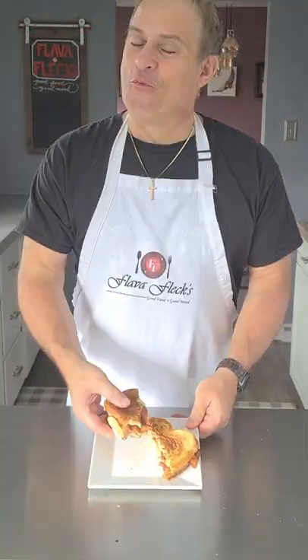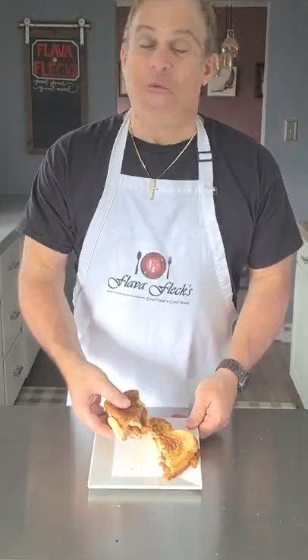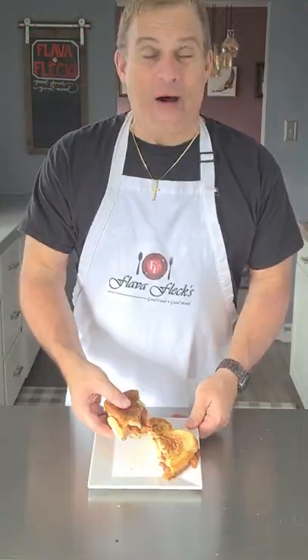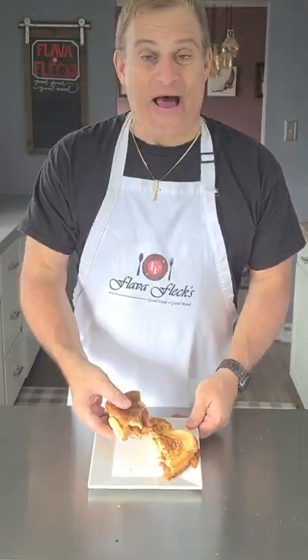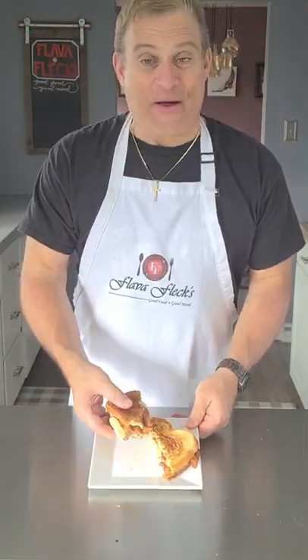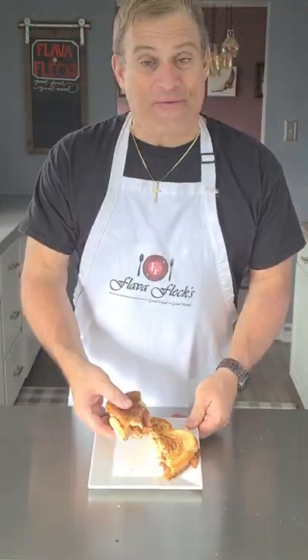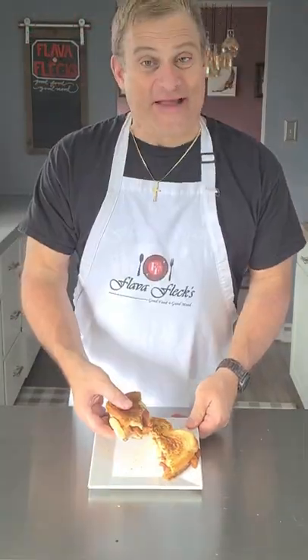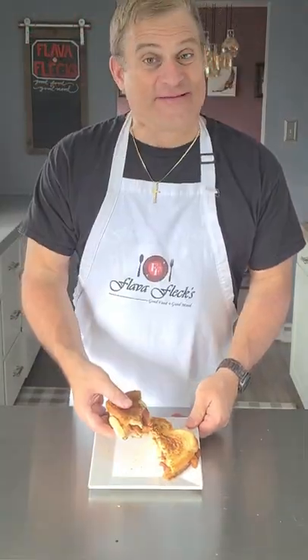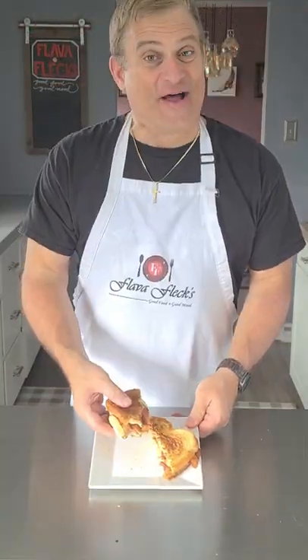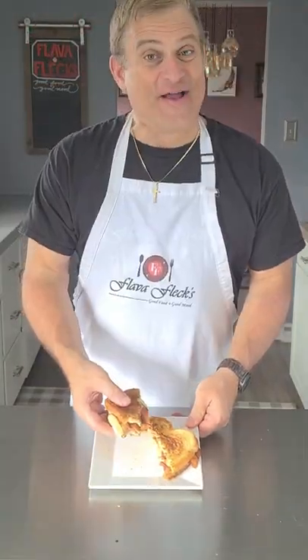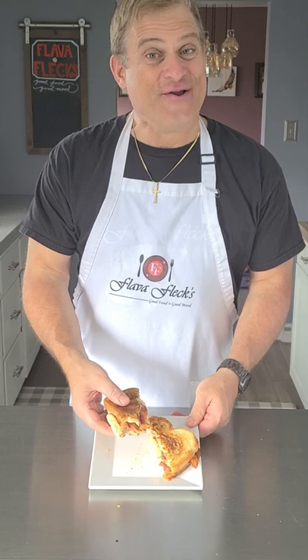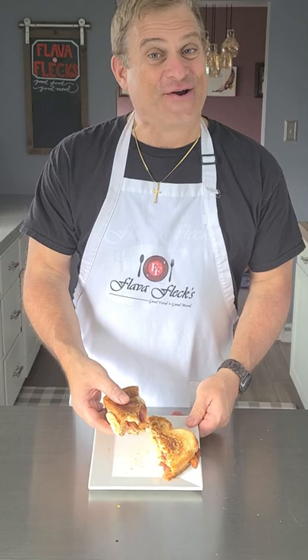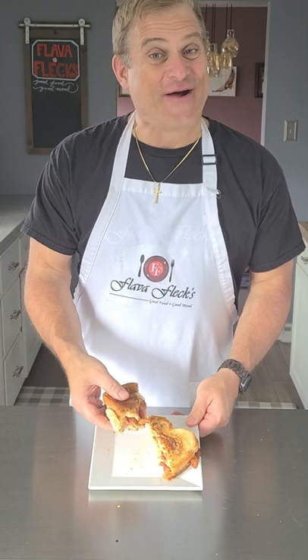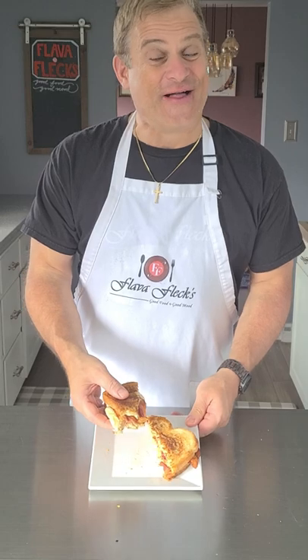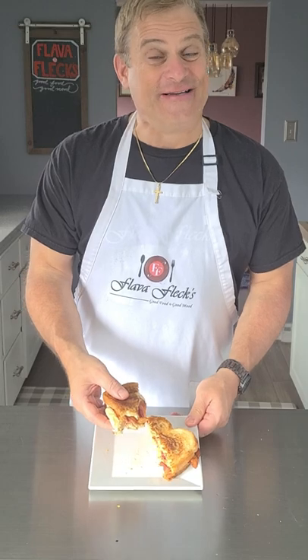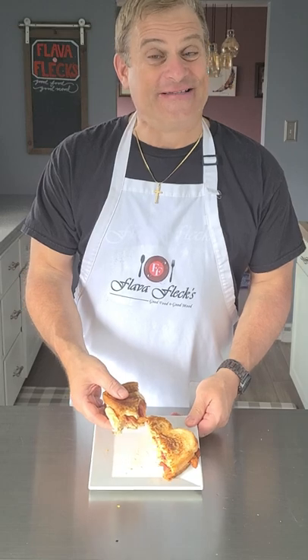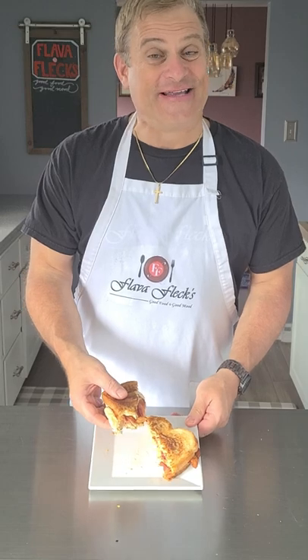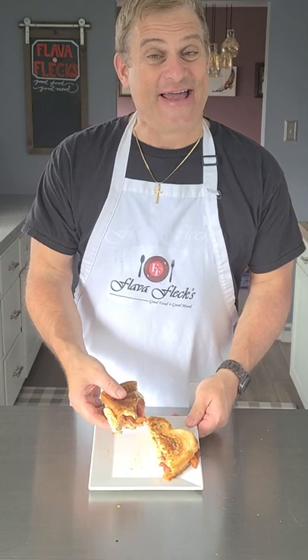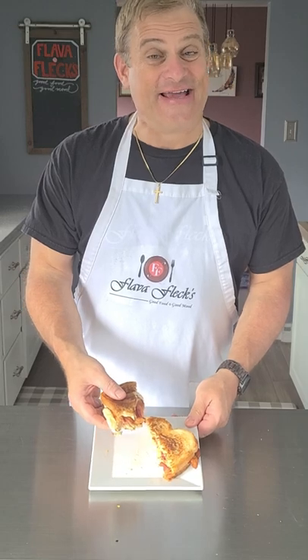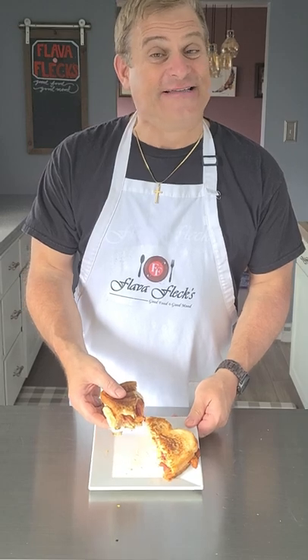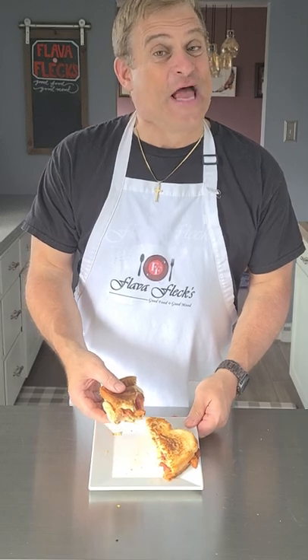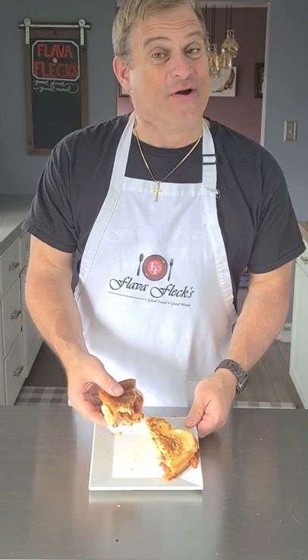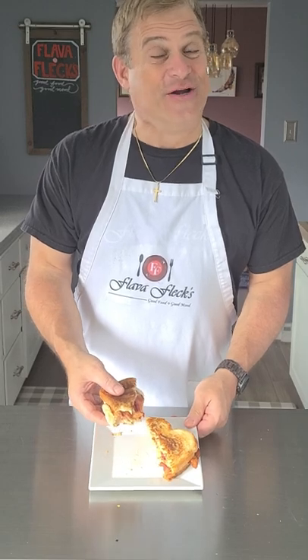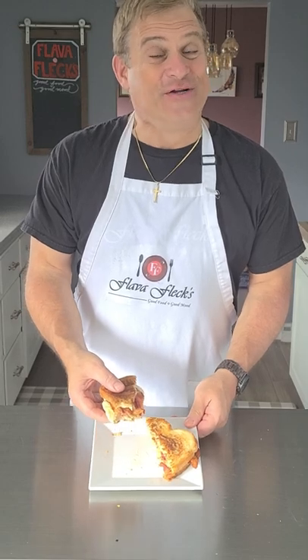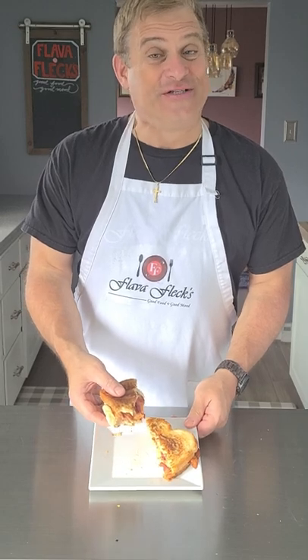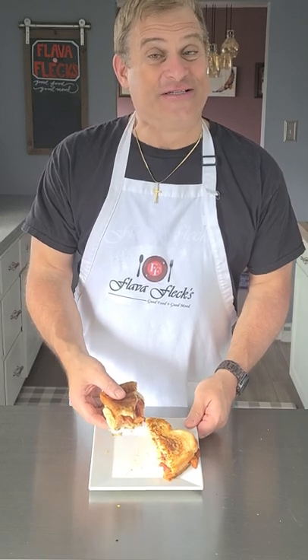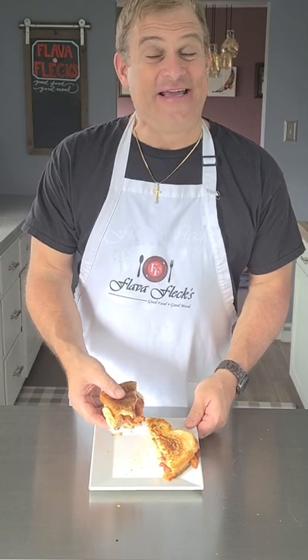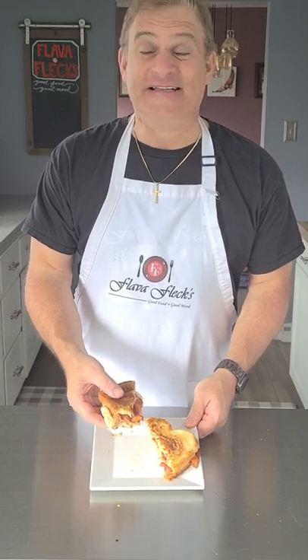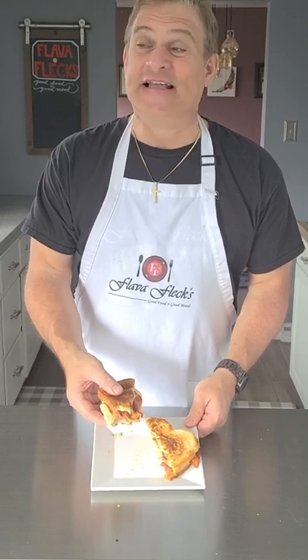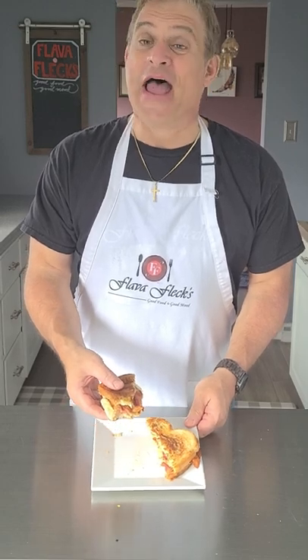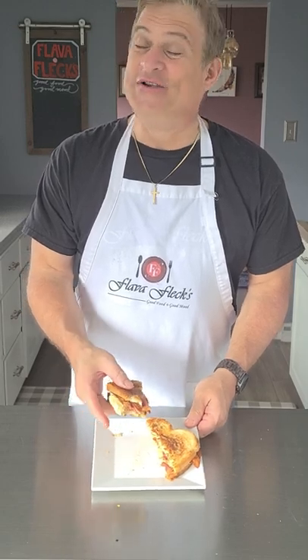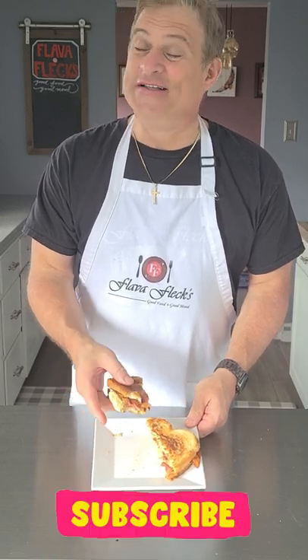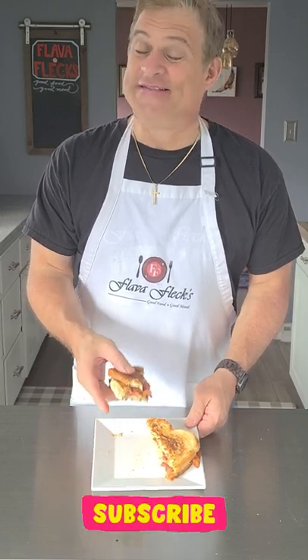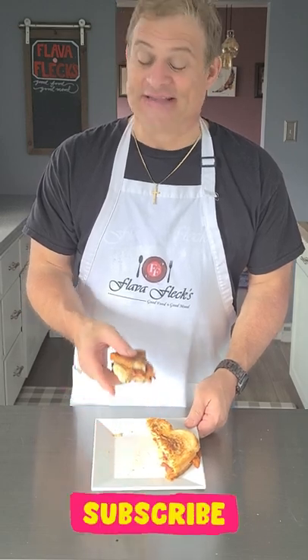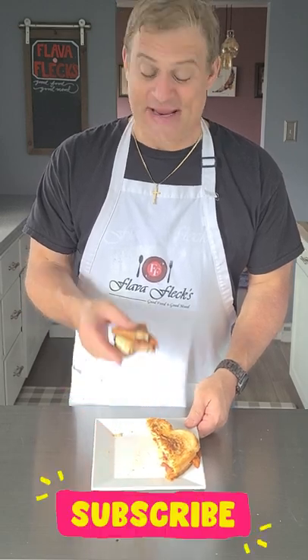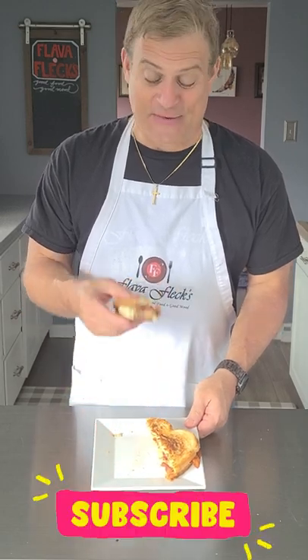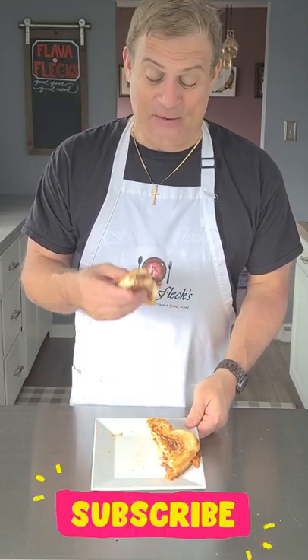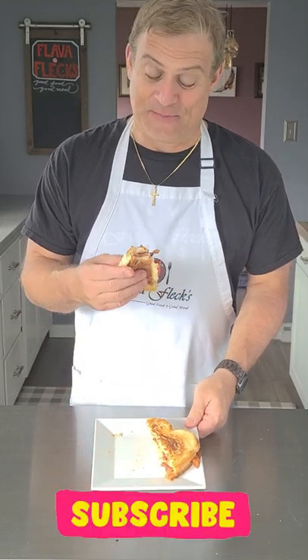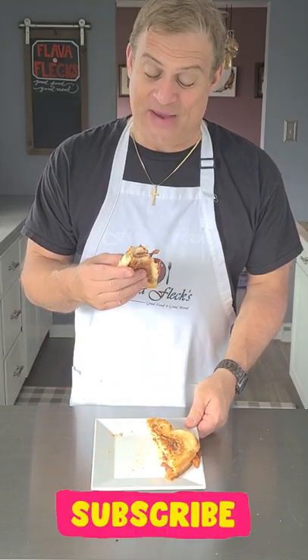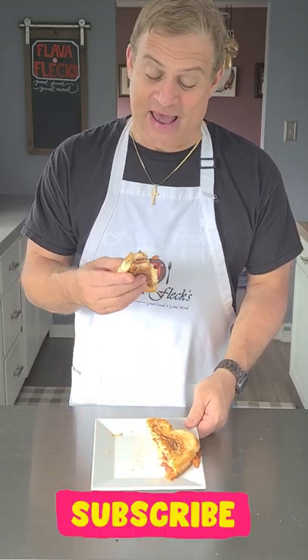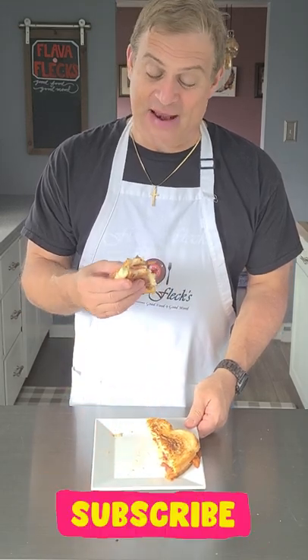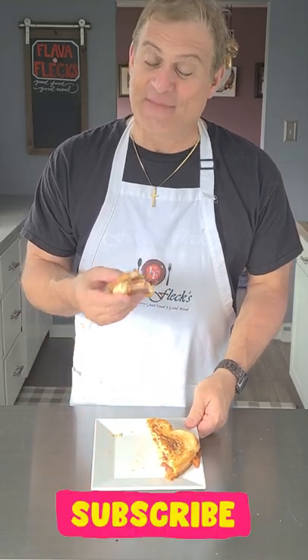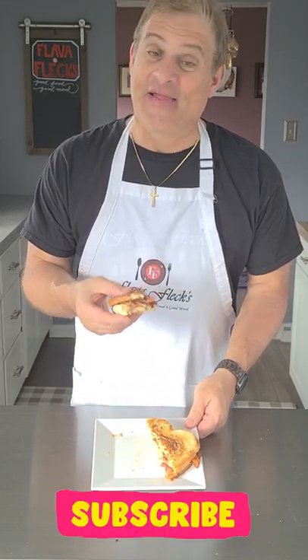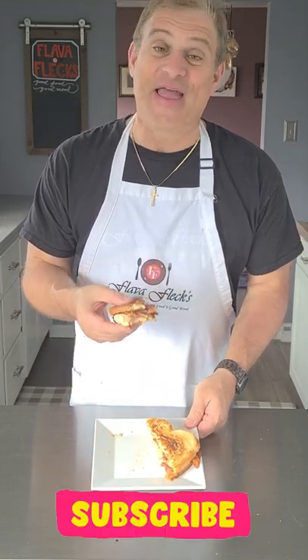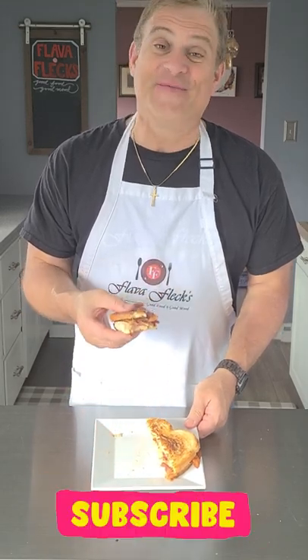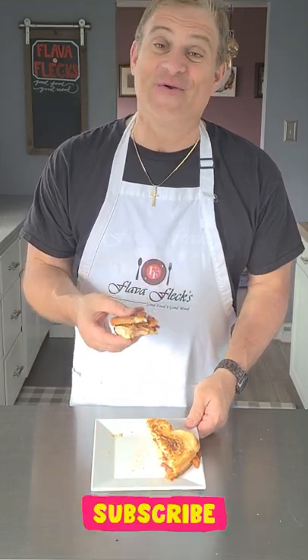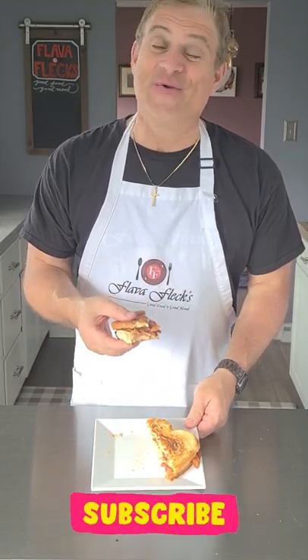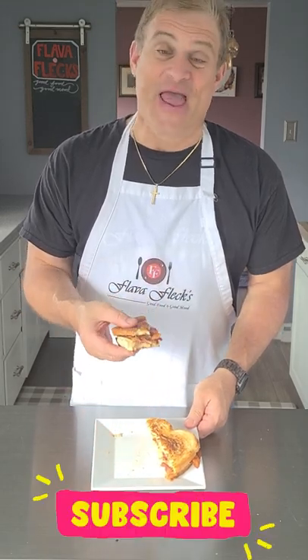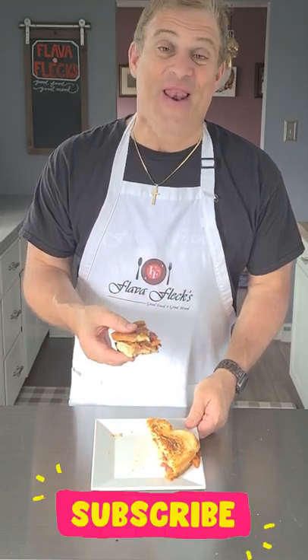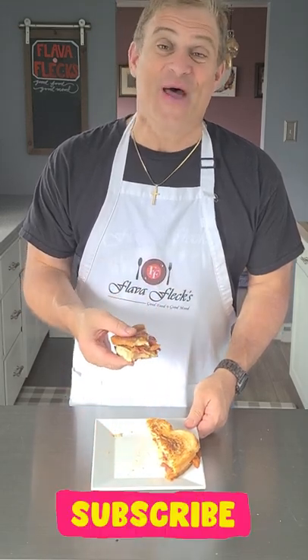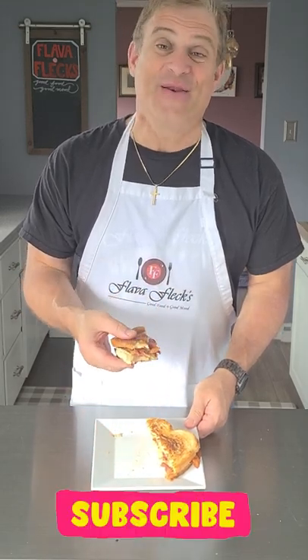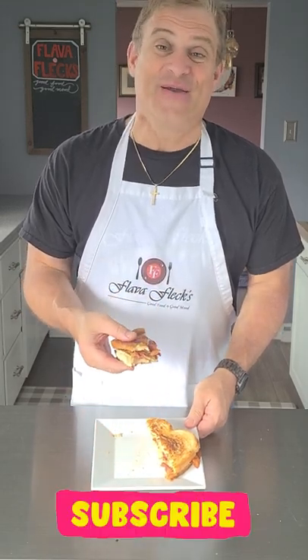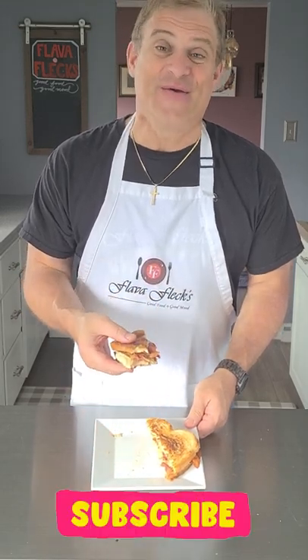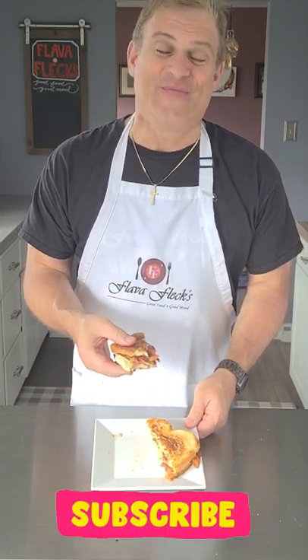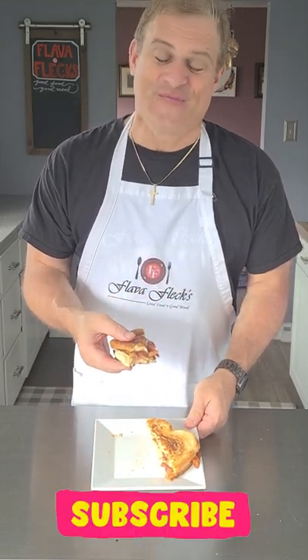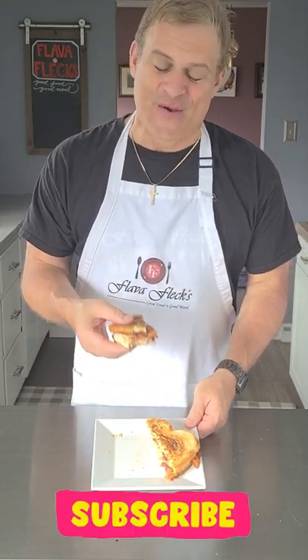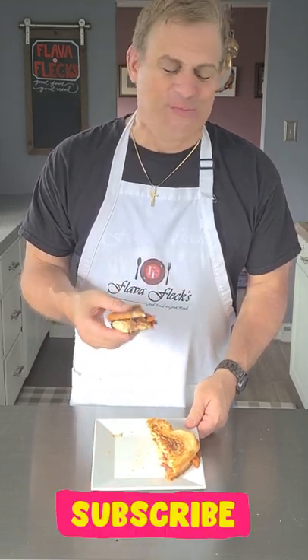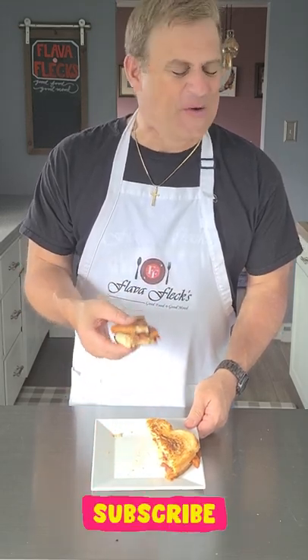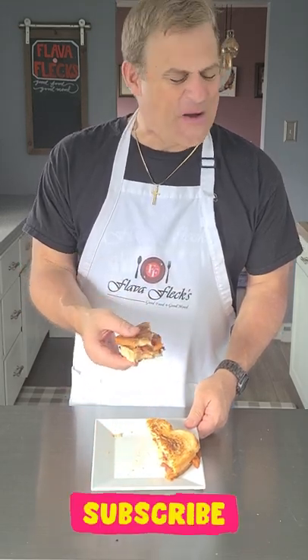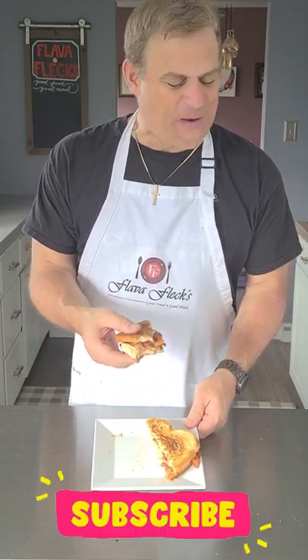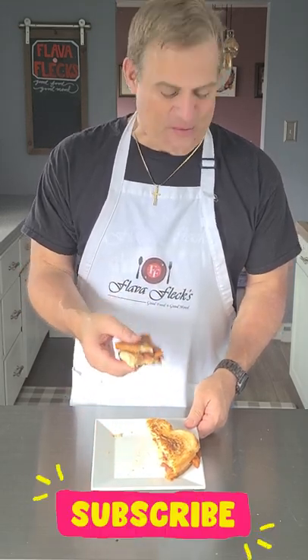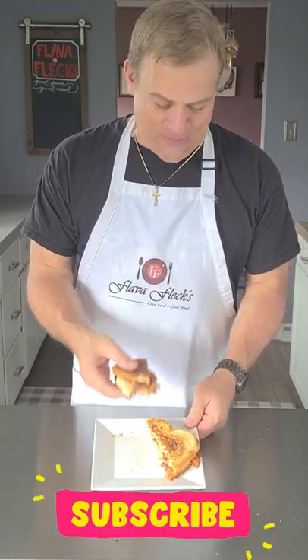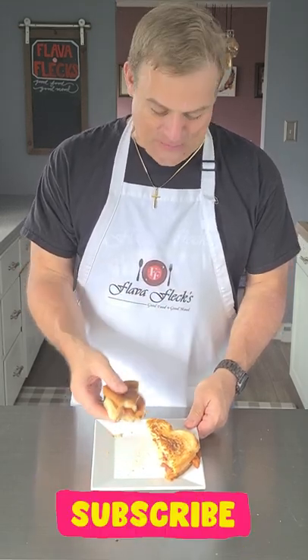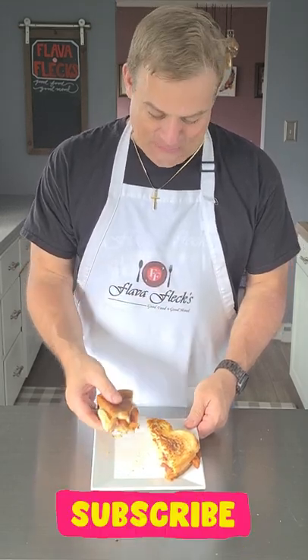Wow, that's not your college days grilled cheese. You just say goodbye to plain food and hello to good food!